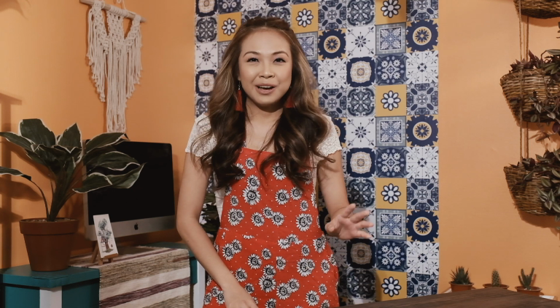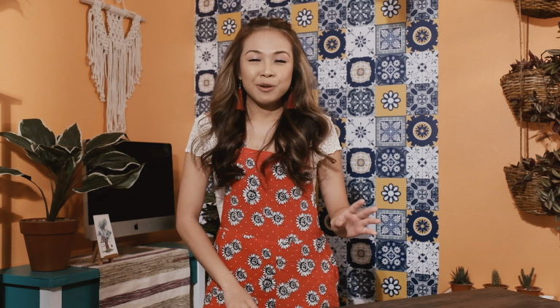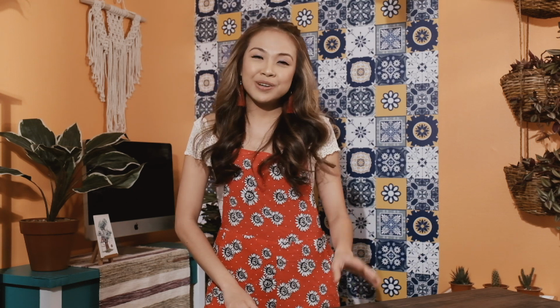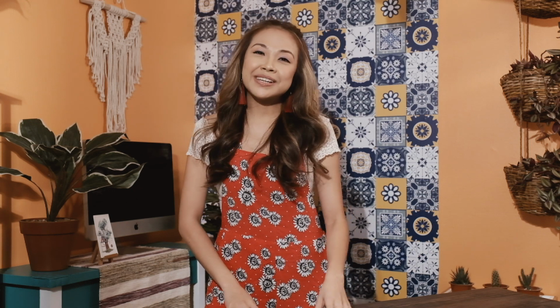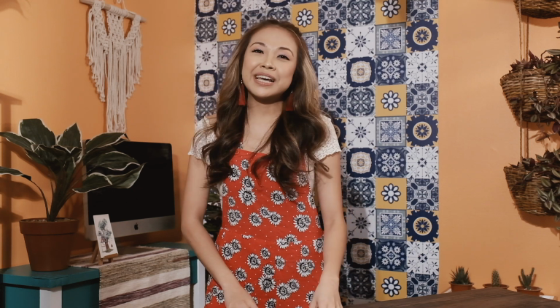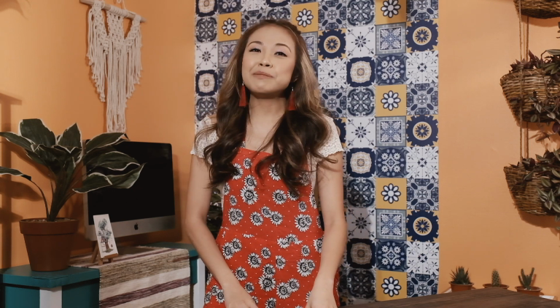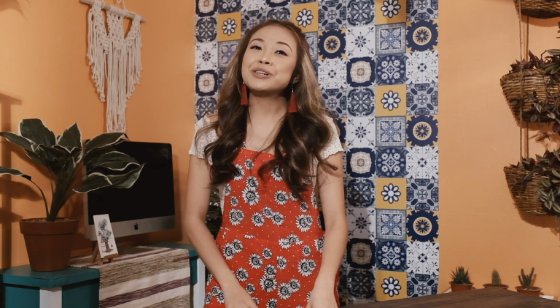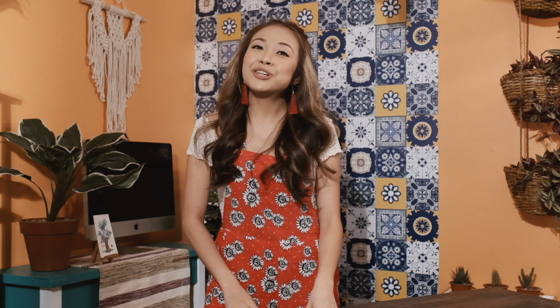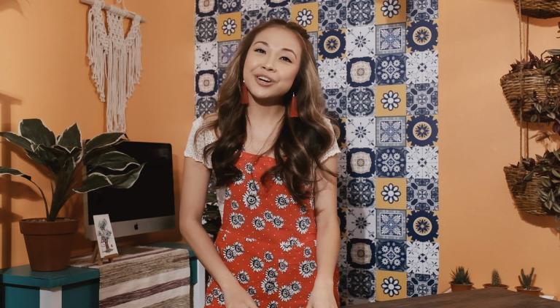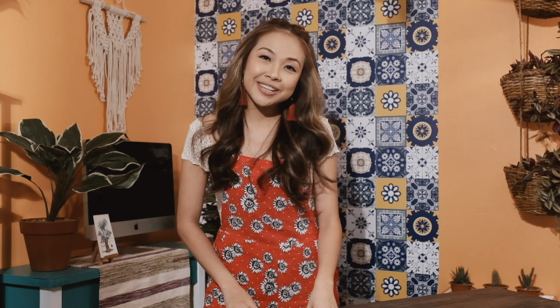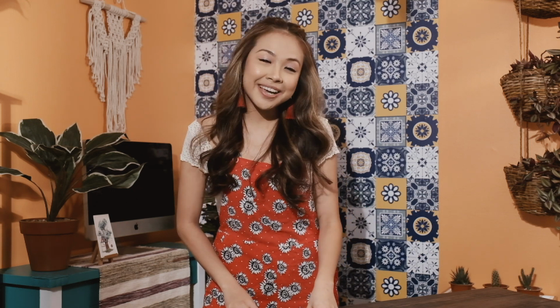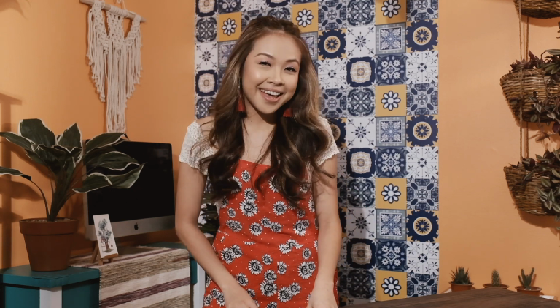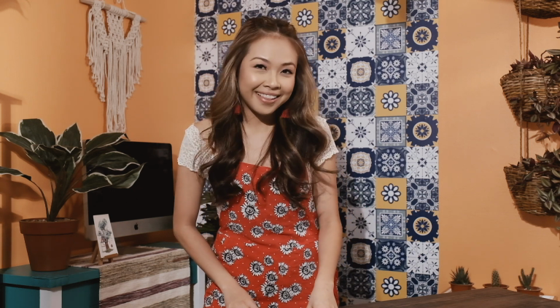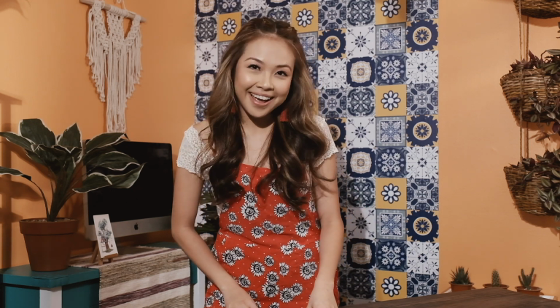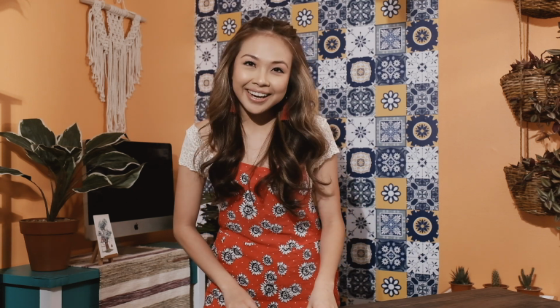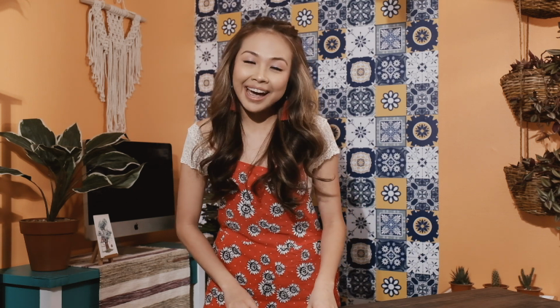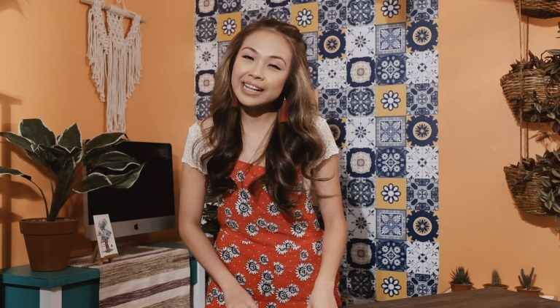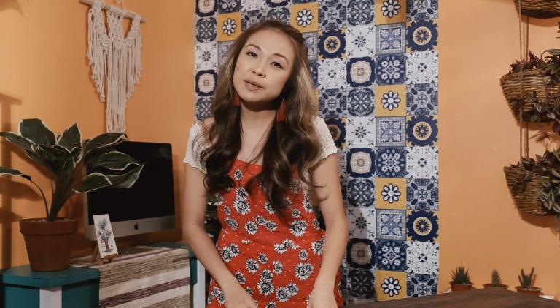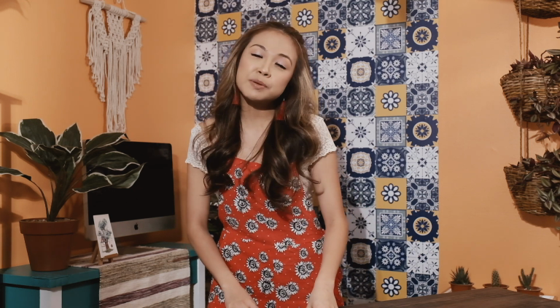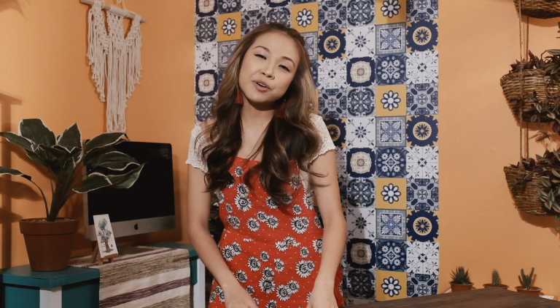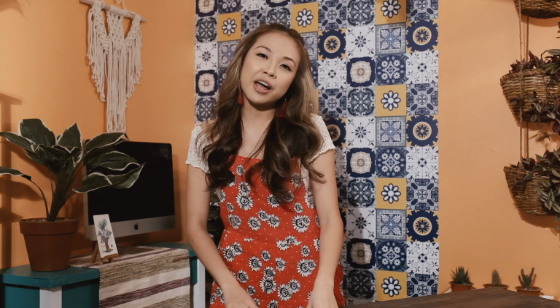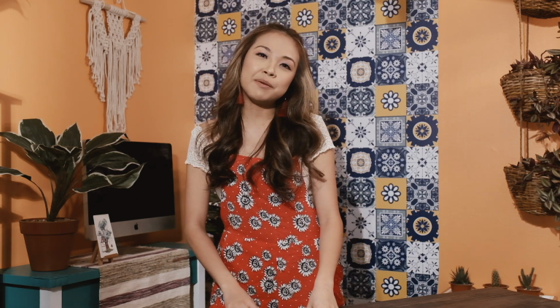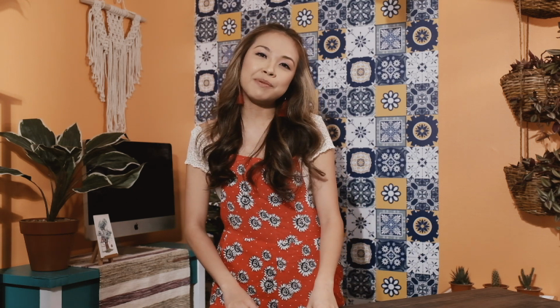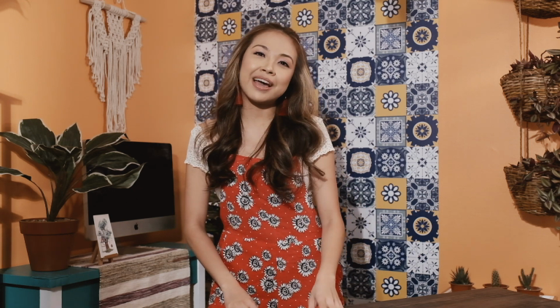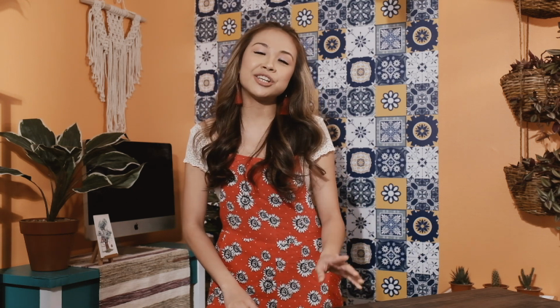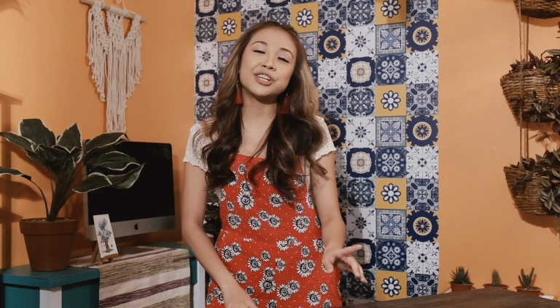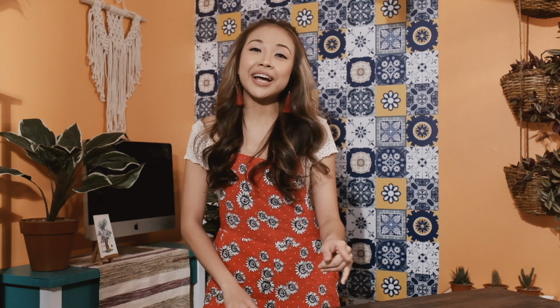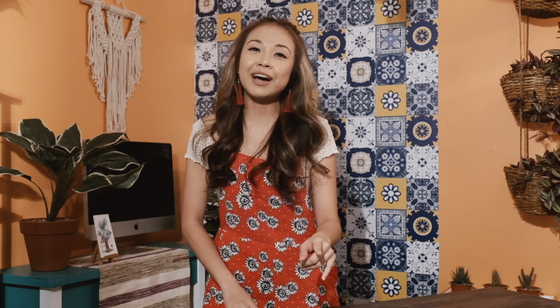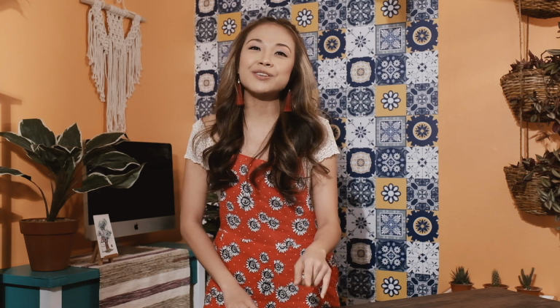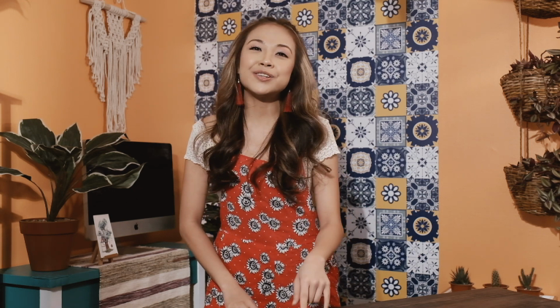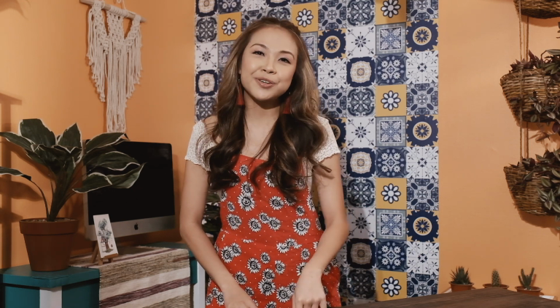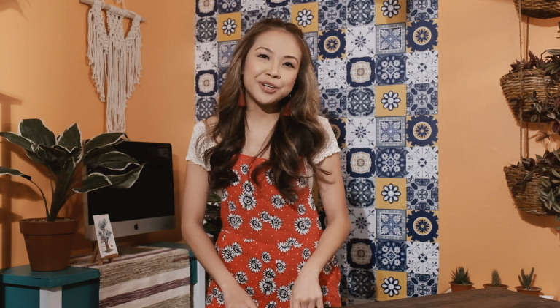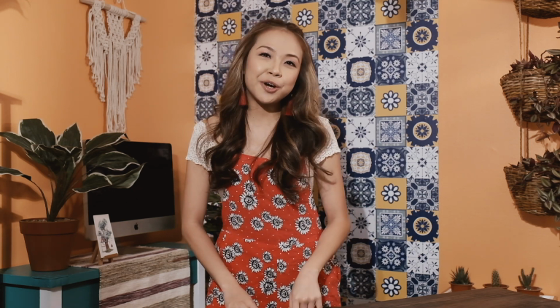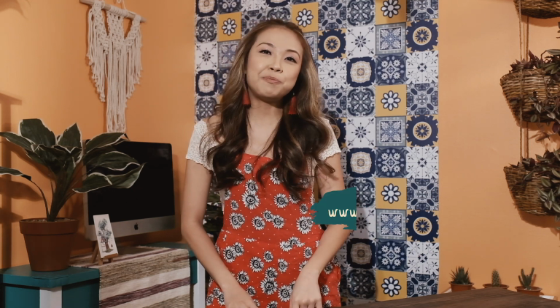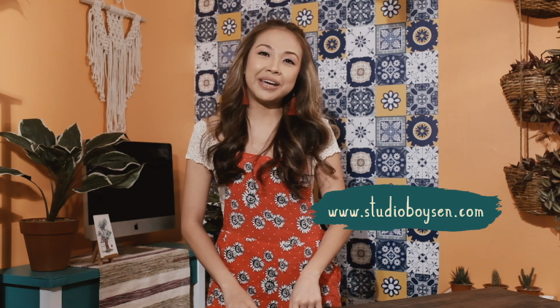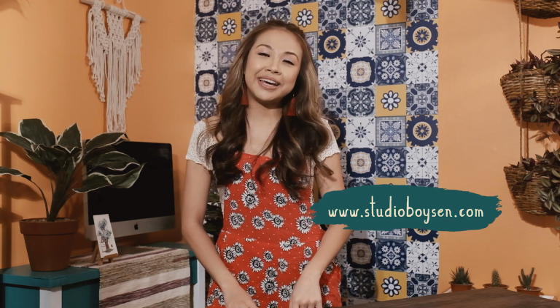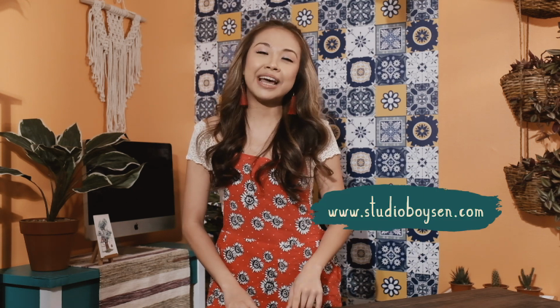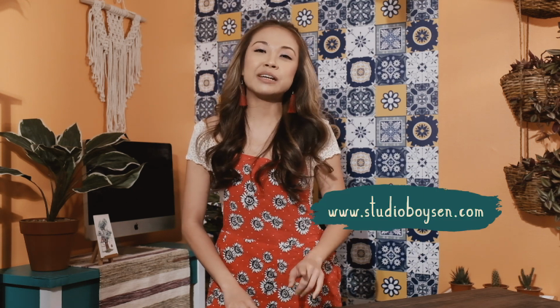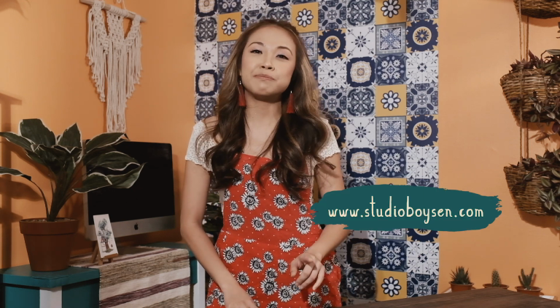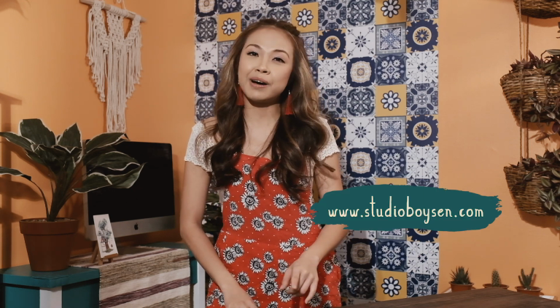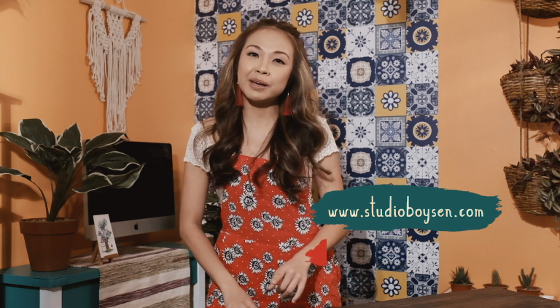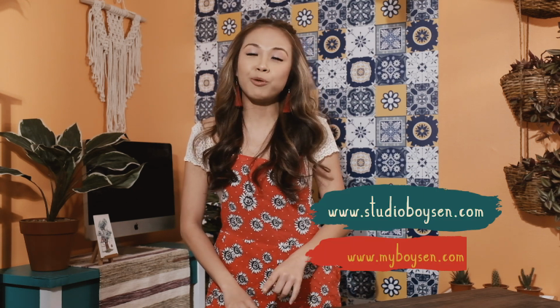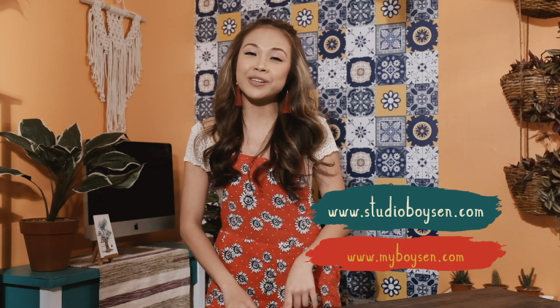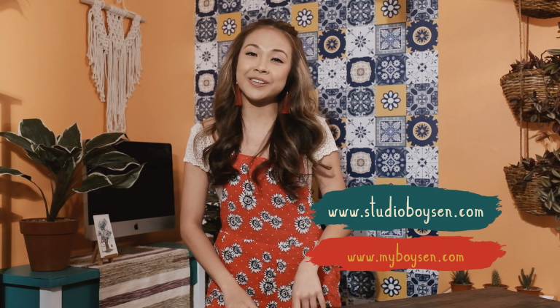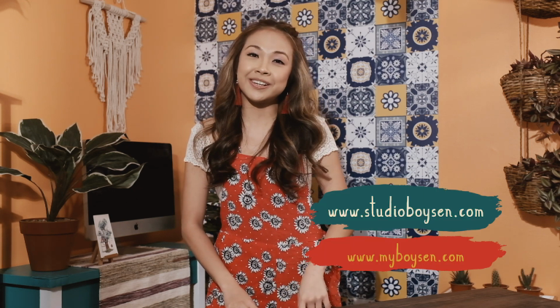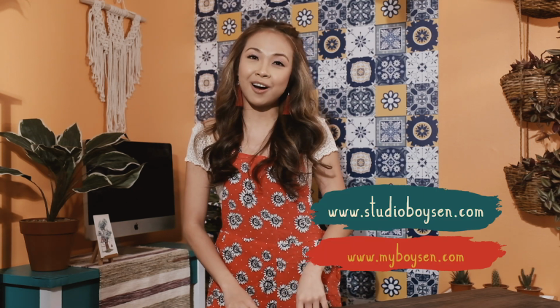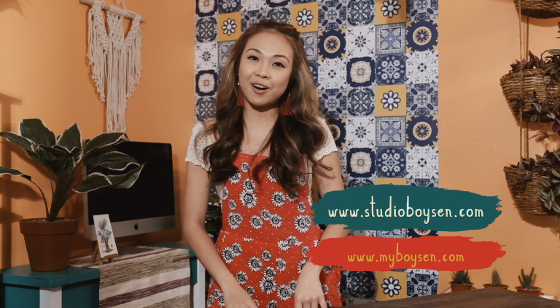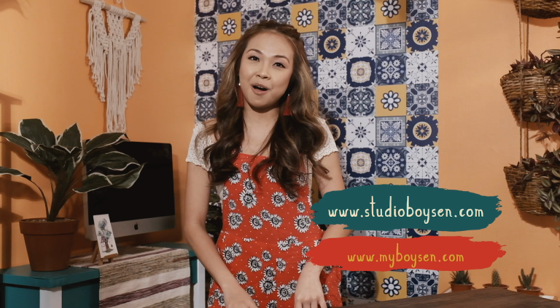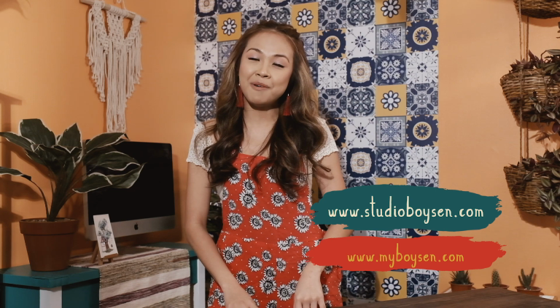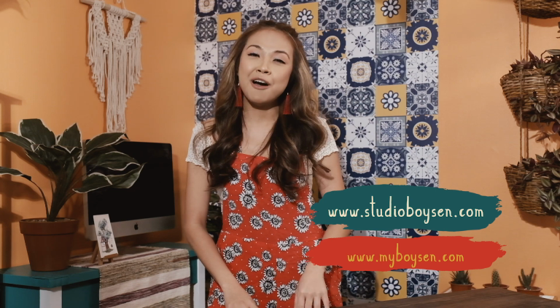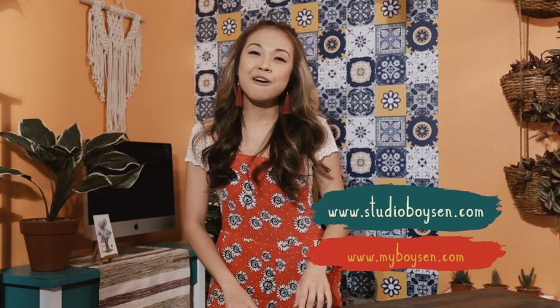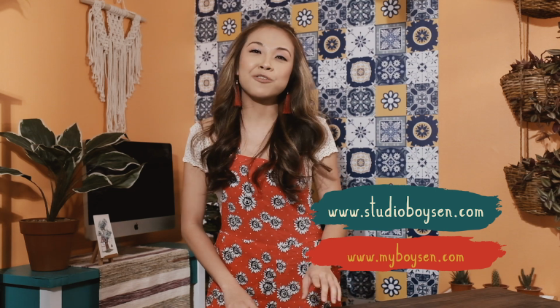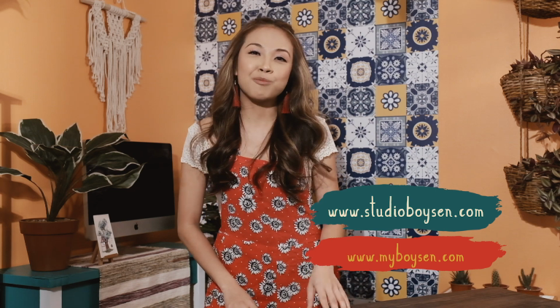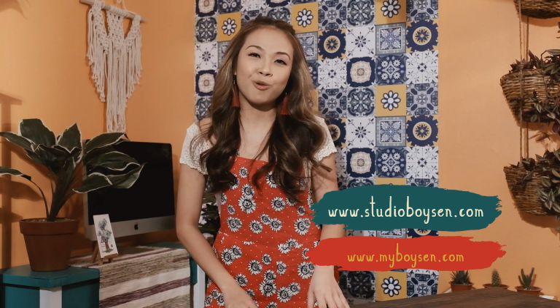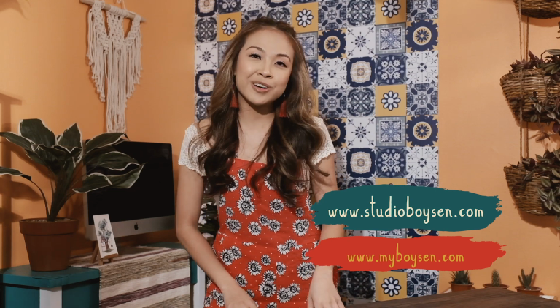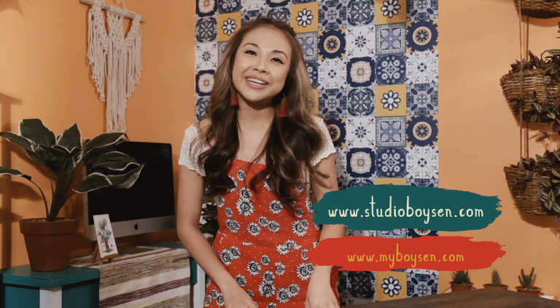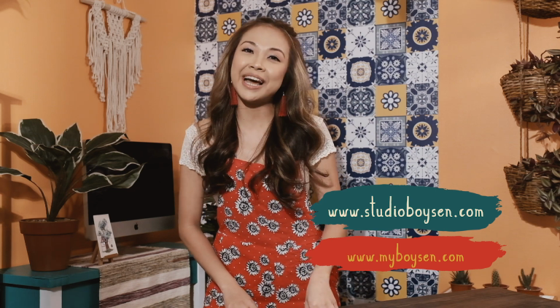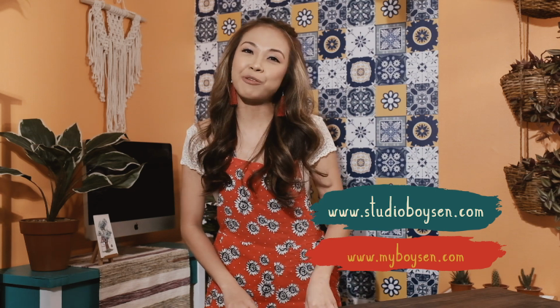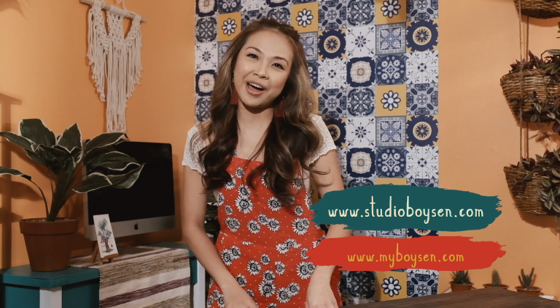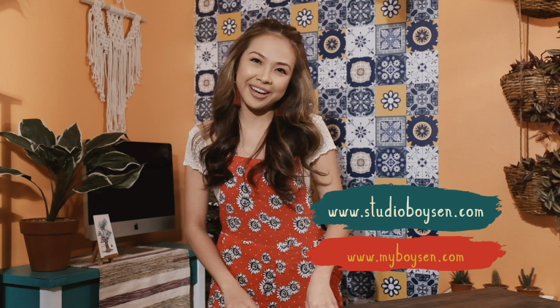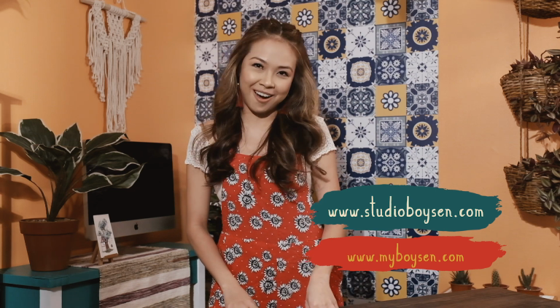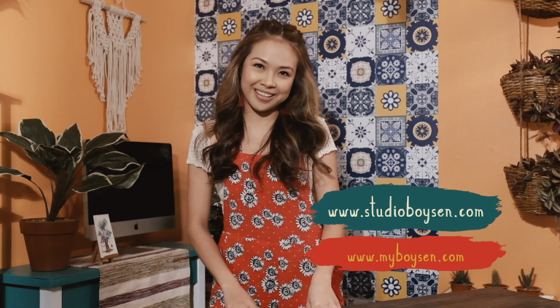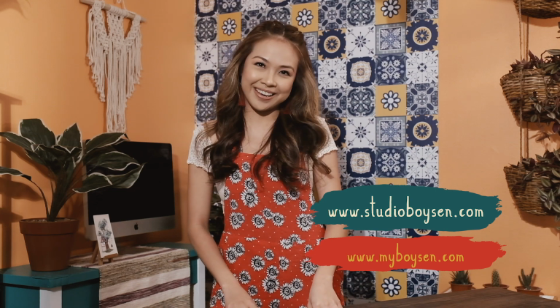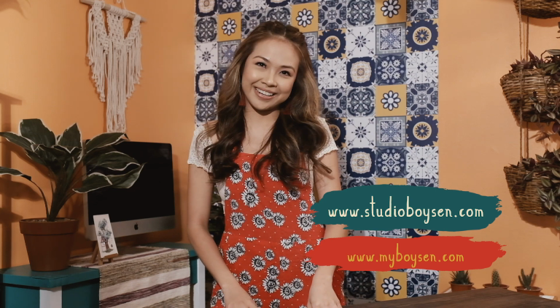Once again be sure to hit like and subscribe and check out Studio B and myboysen.com for more DIY content.